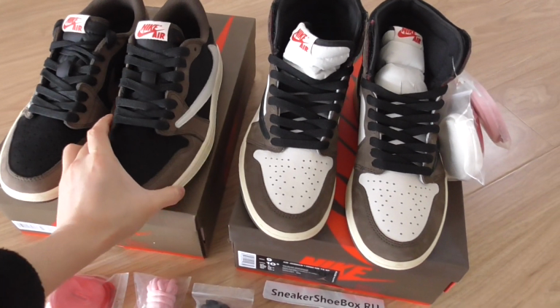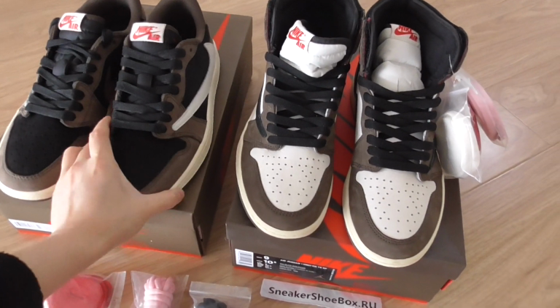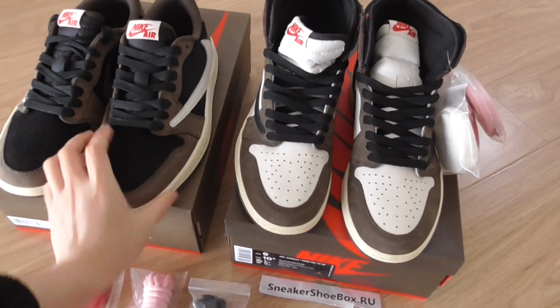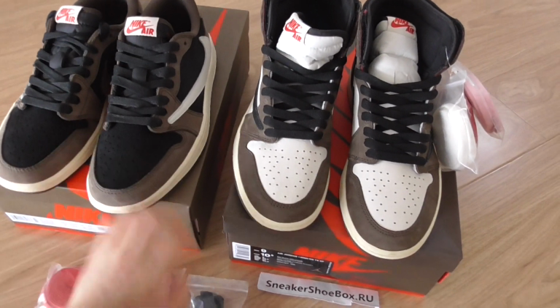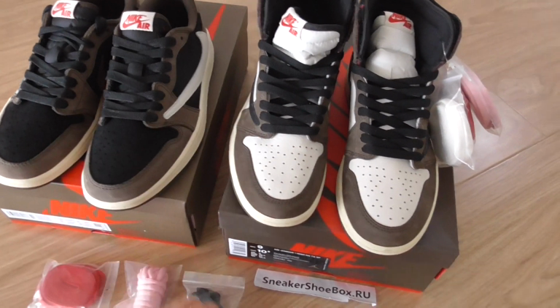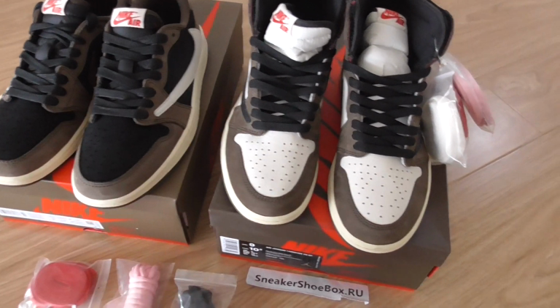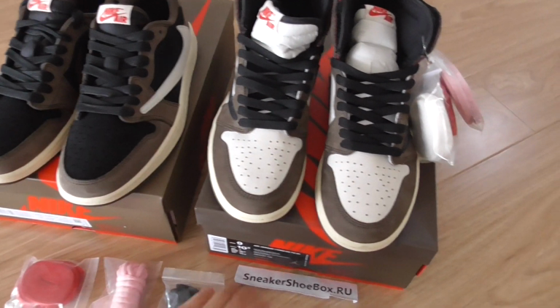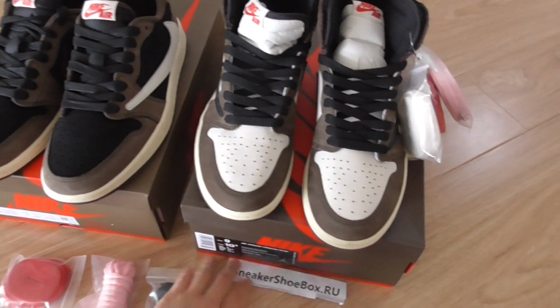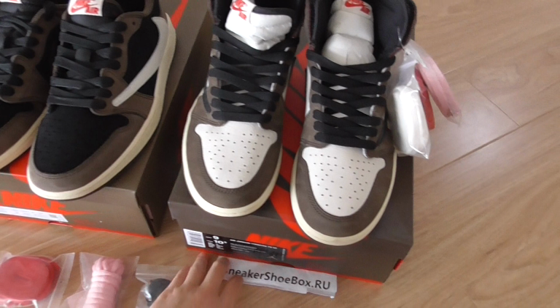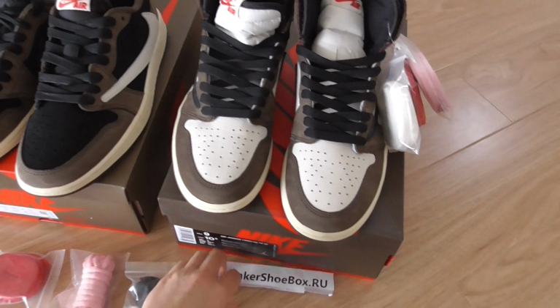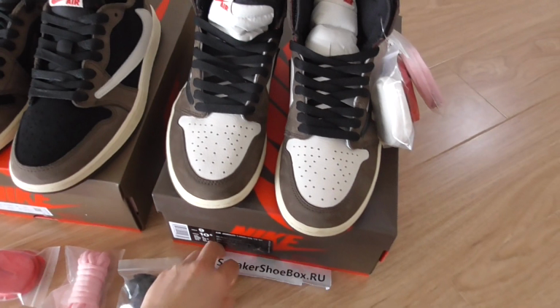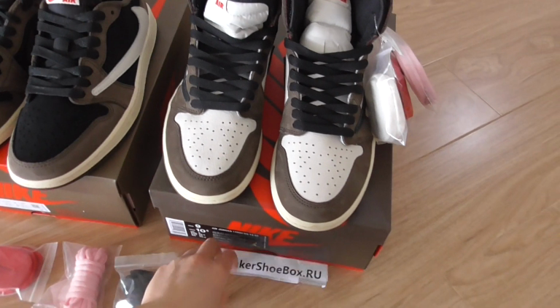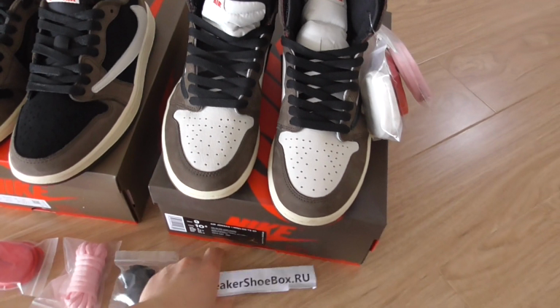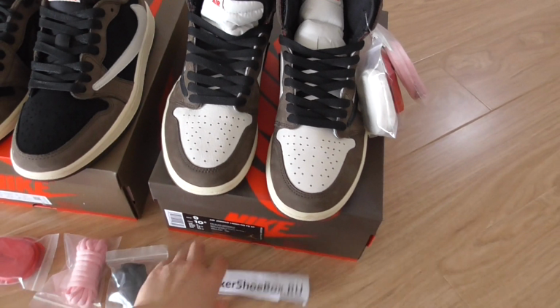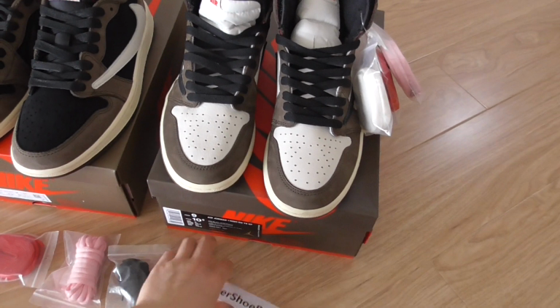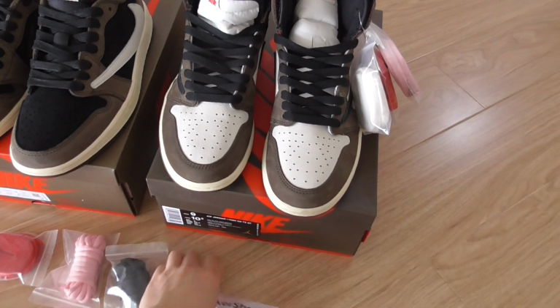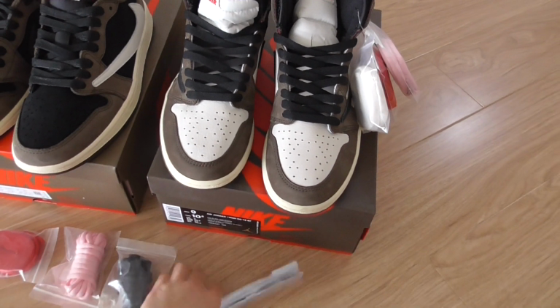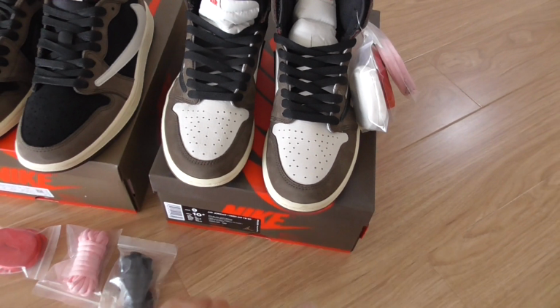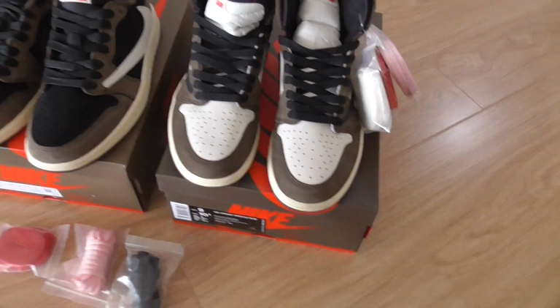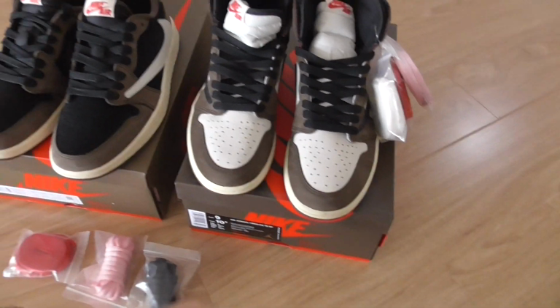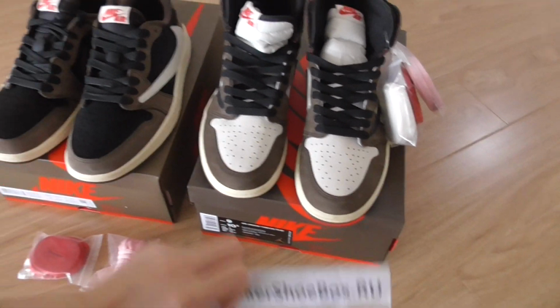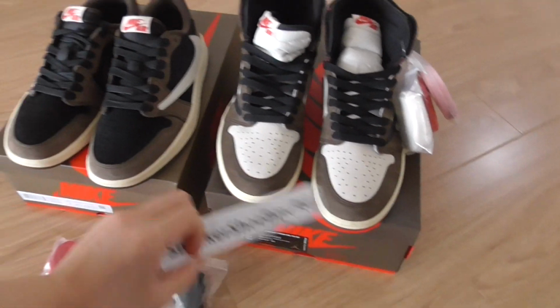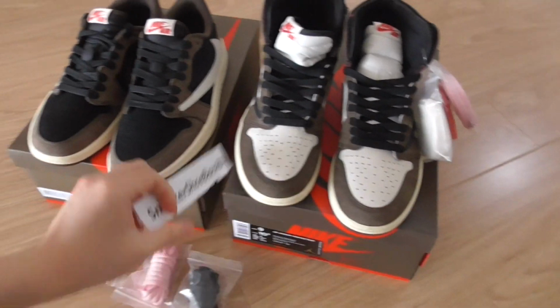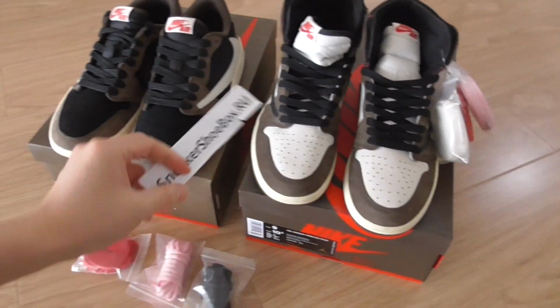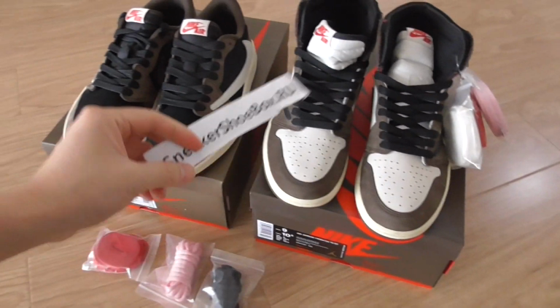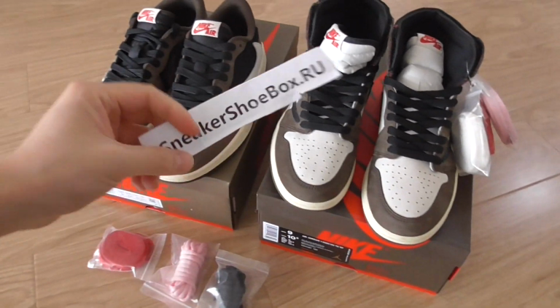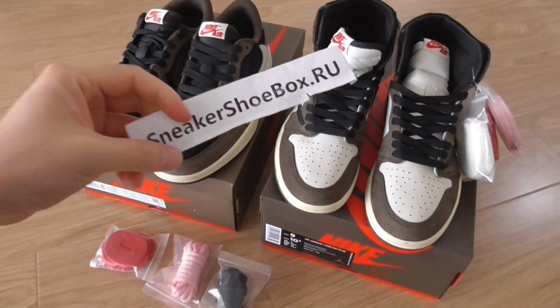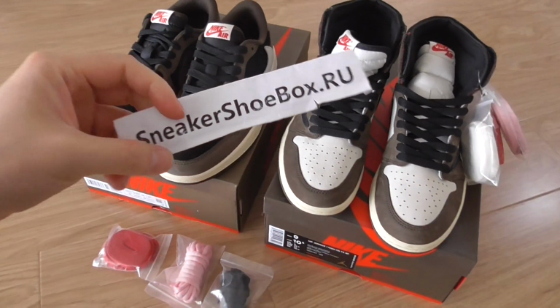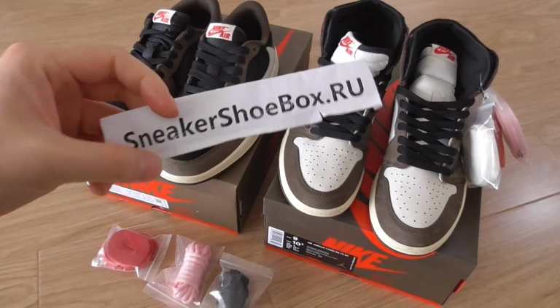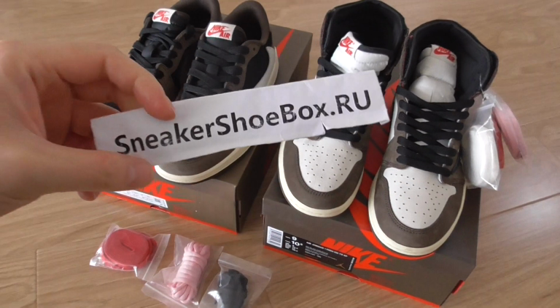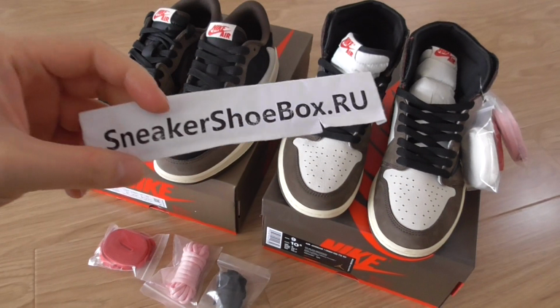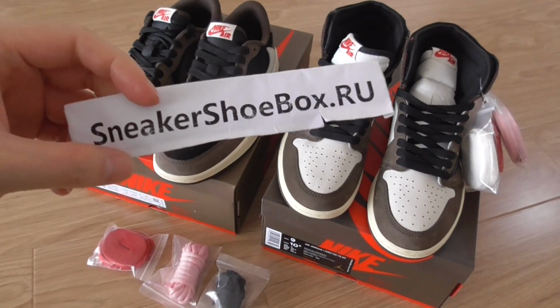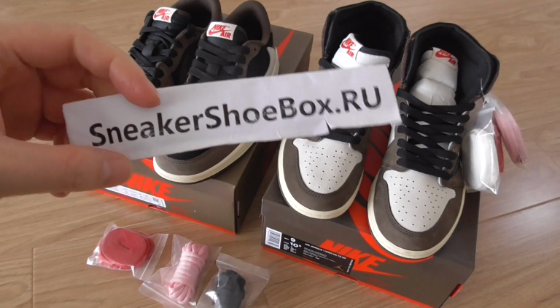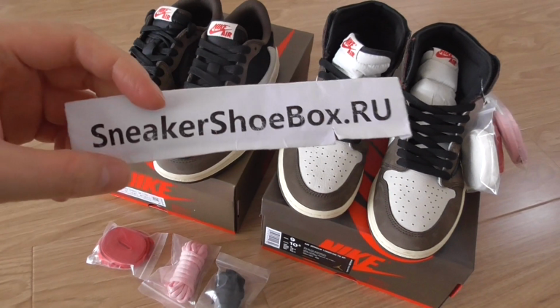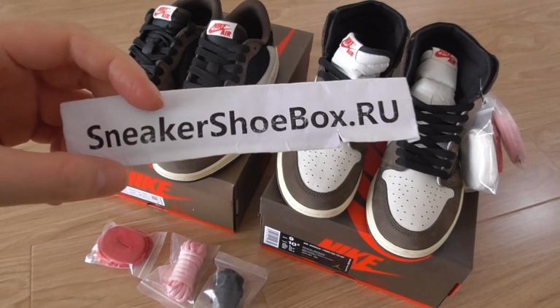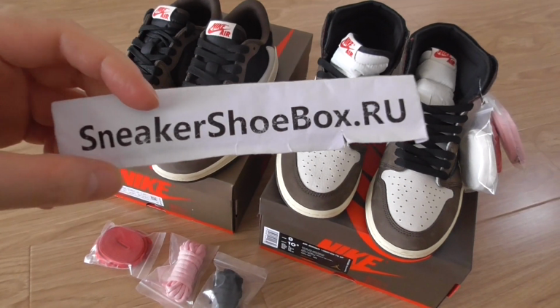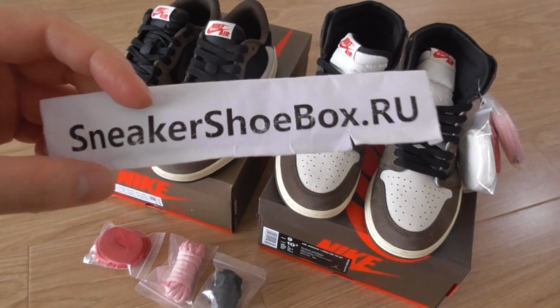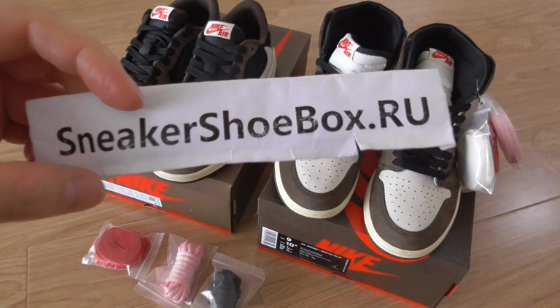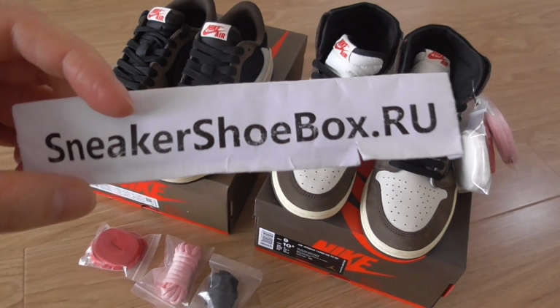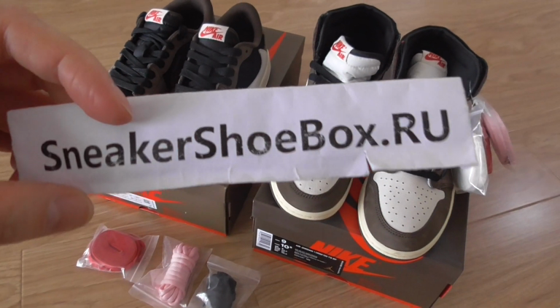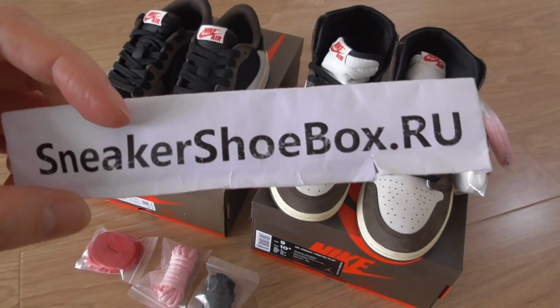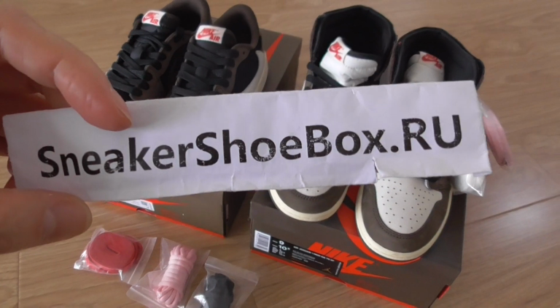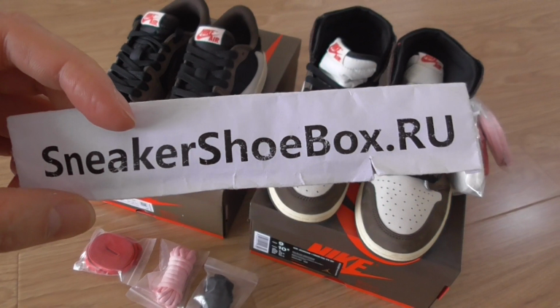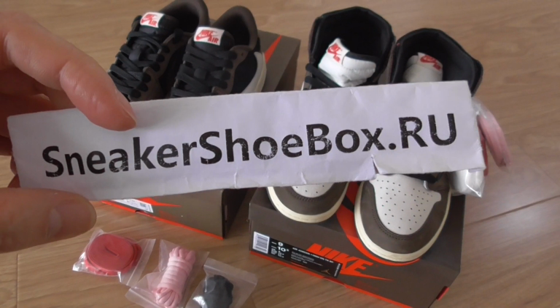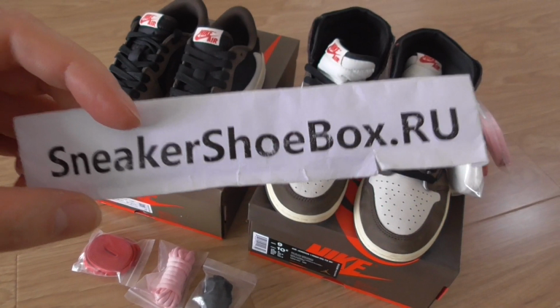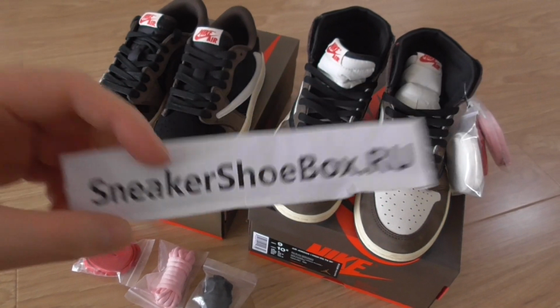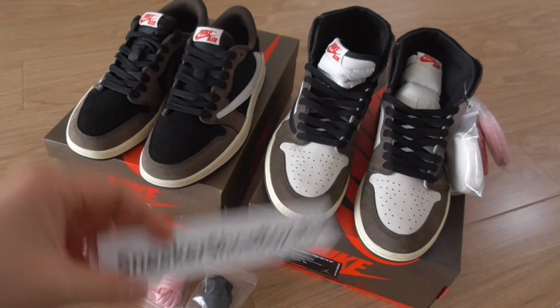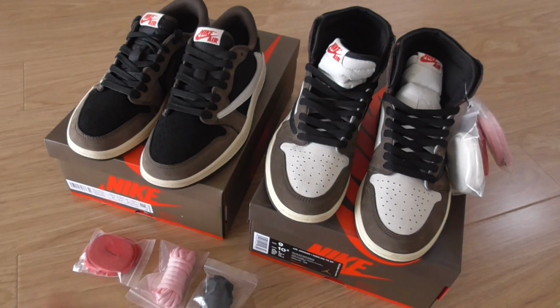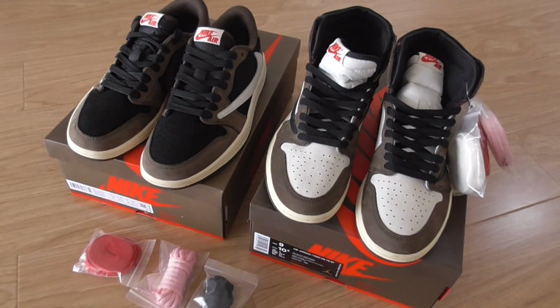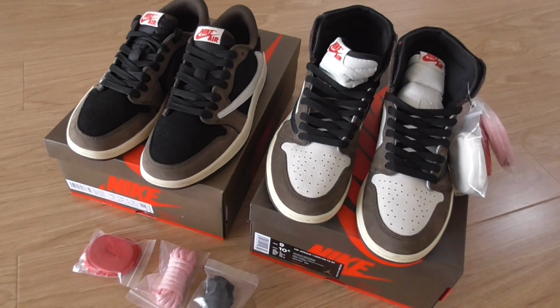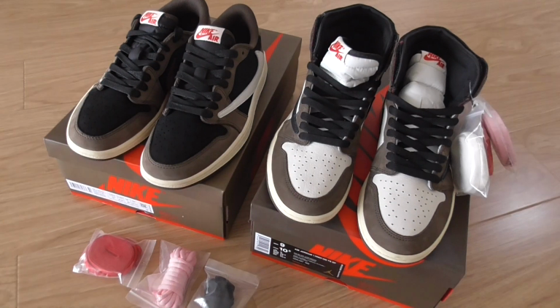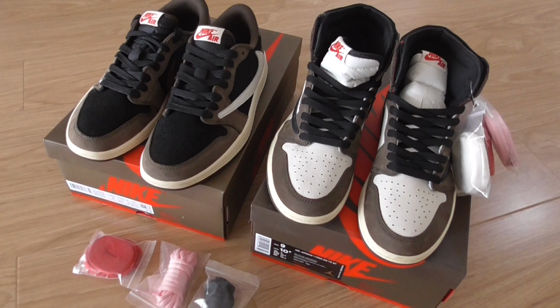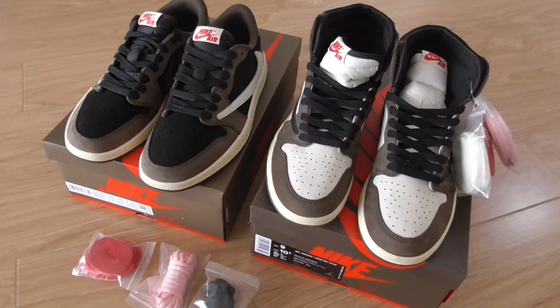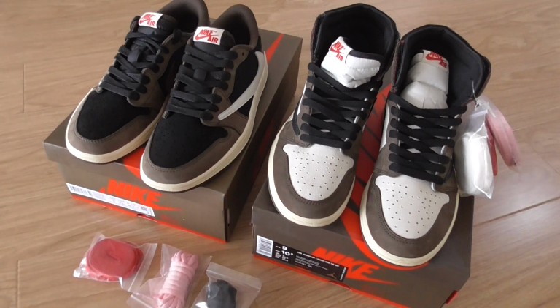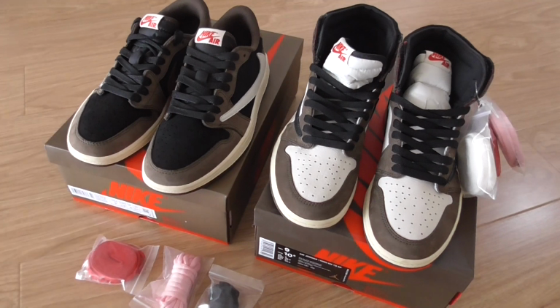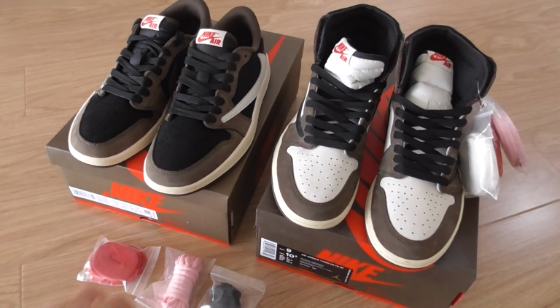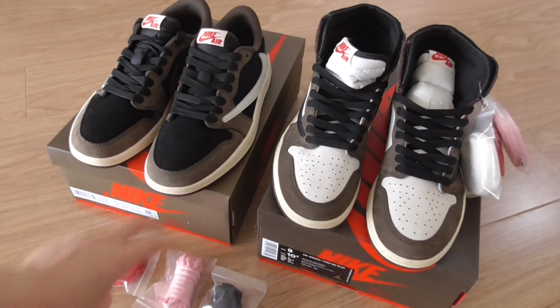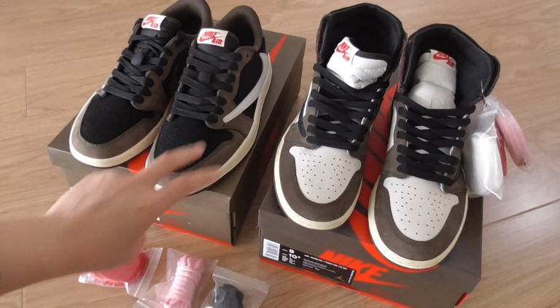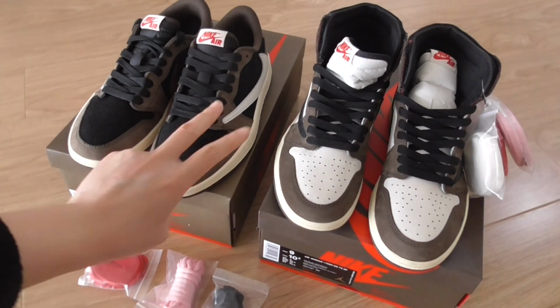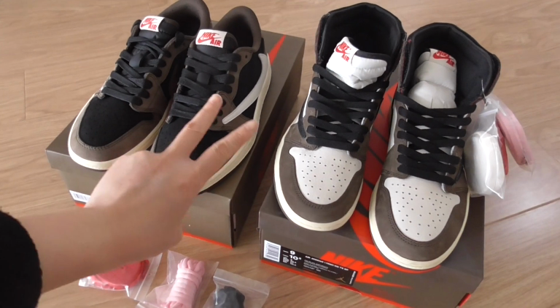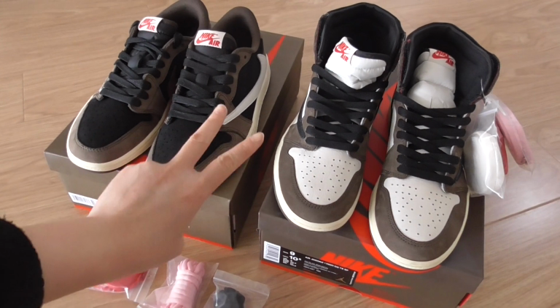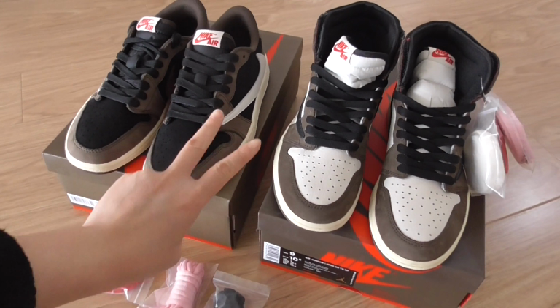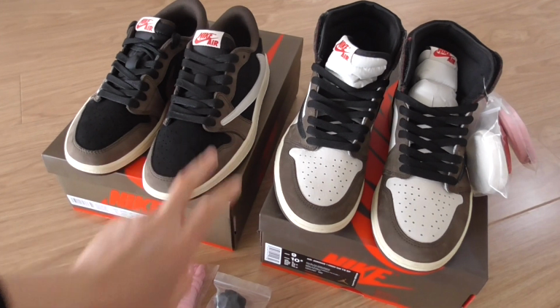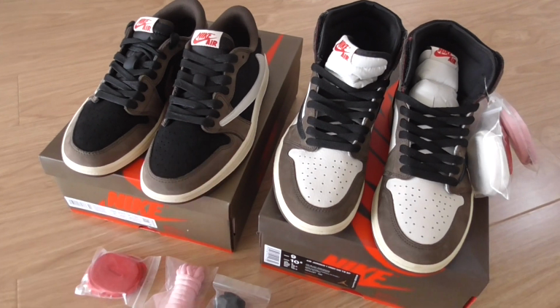Check out my website to get the best deal with the coupon code at Sneak Shoe Box. I will see you in the next video. Peace, you guys!